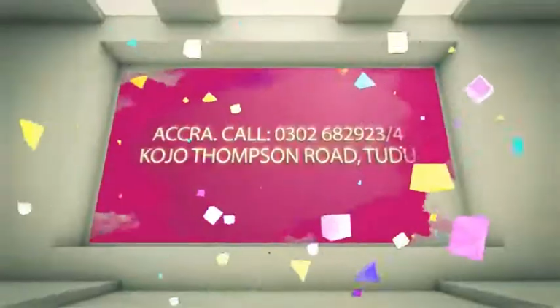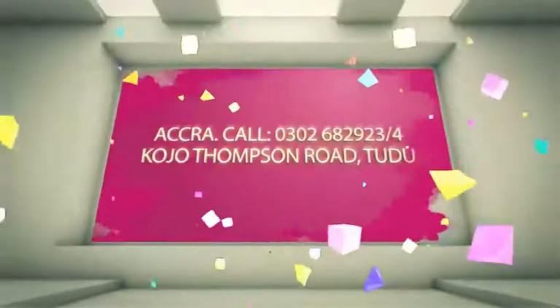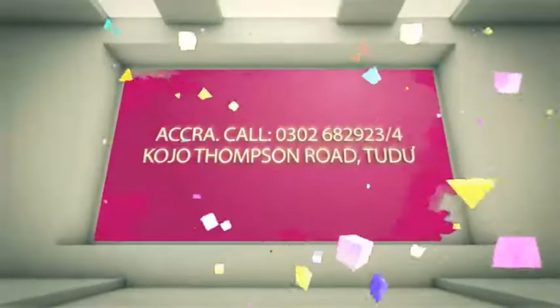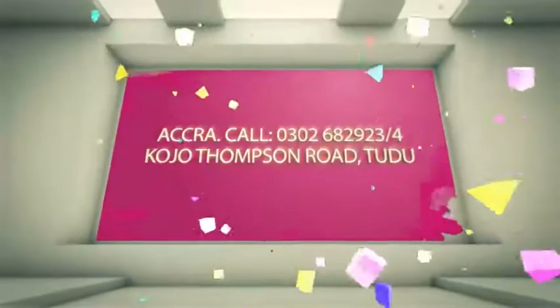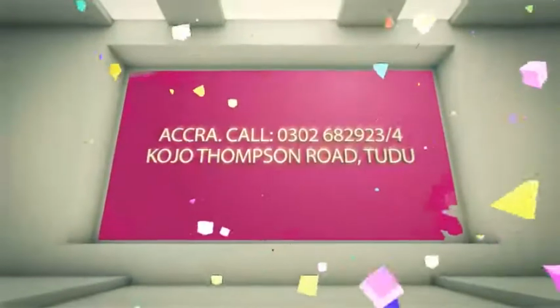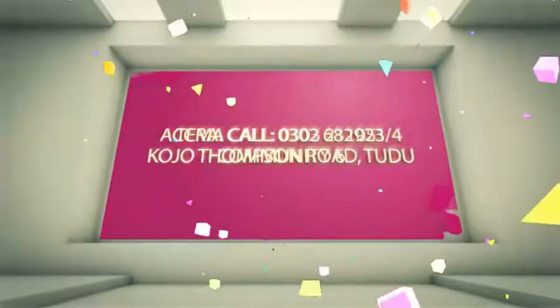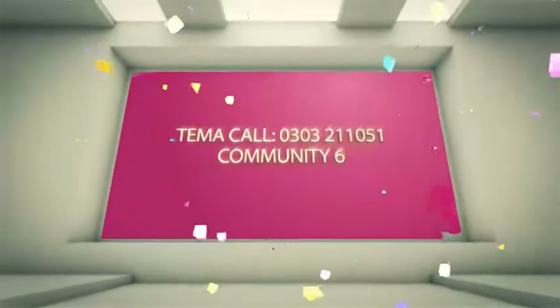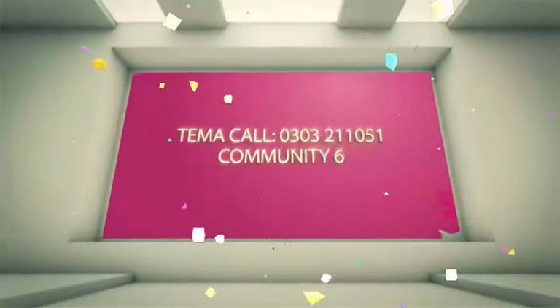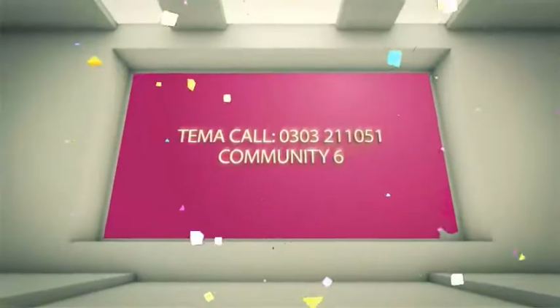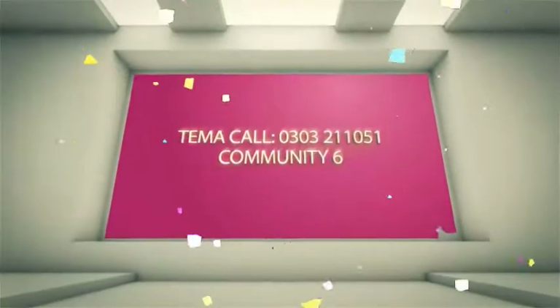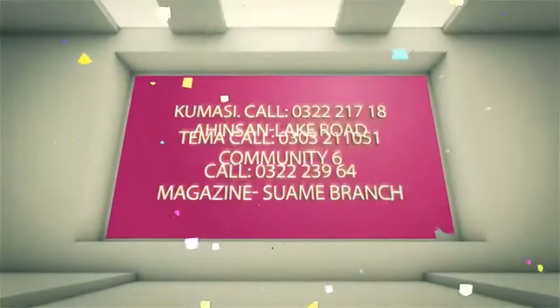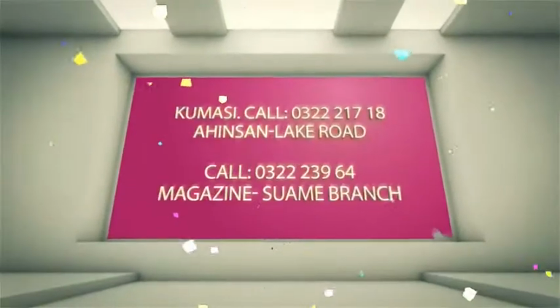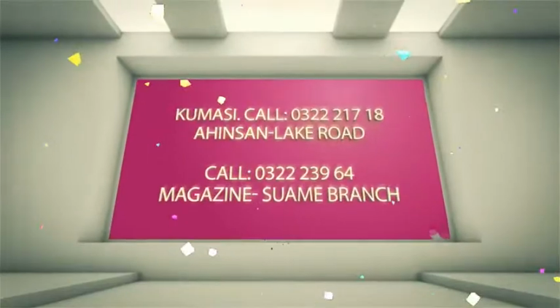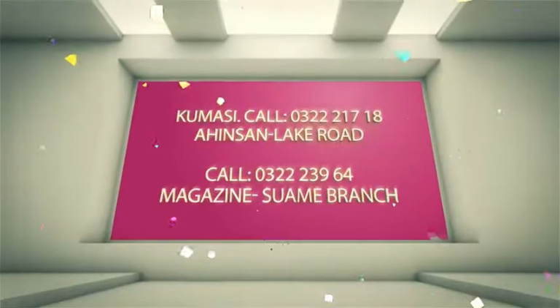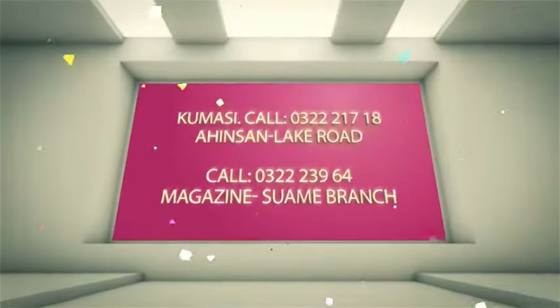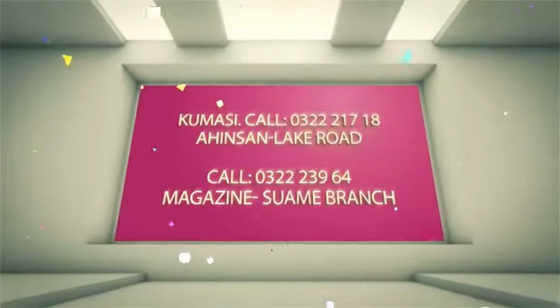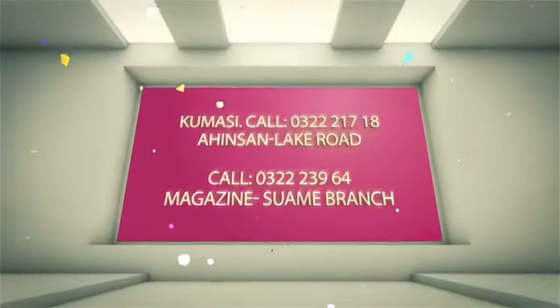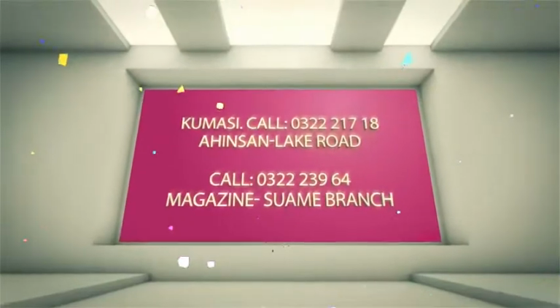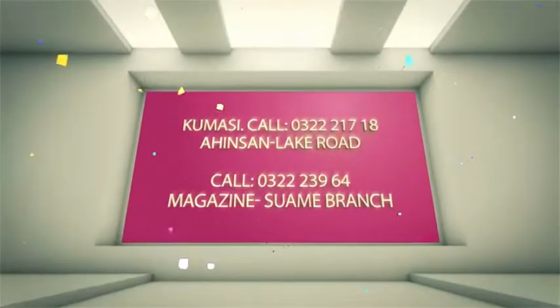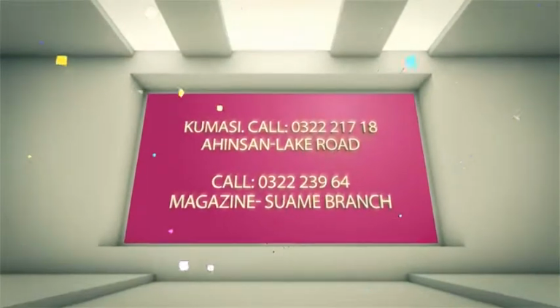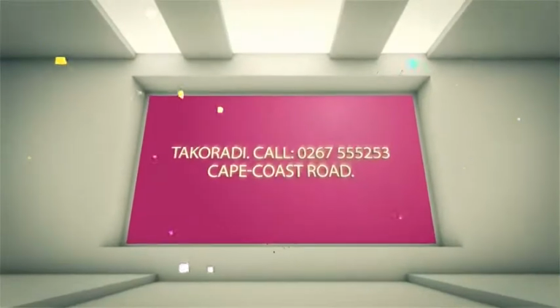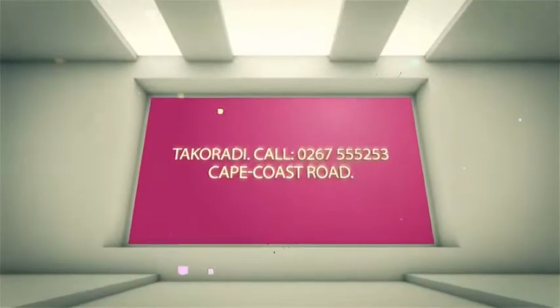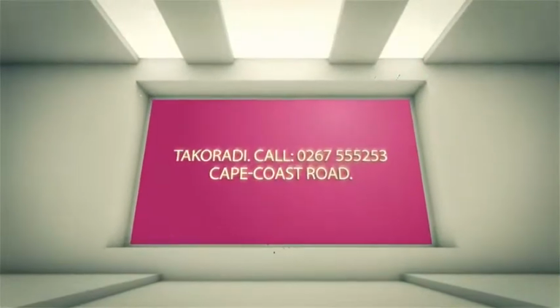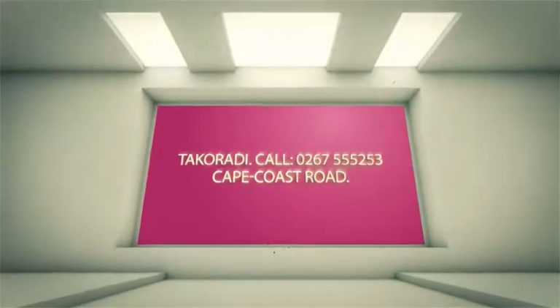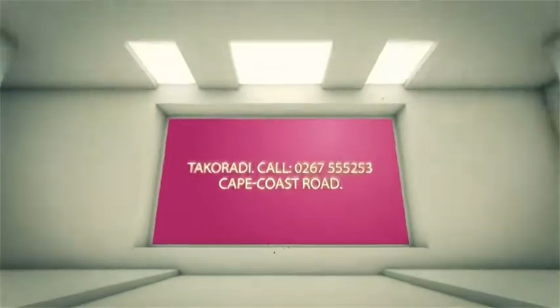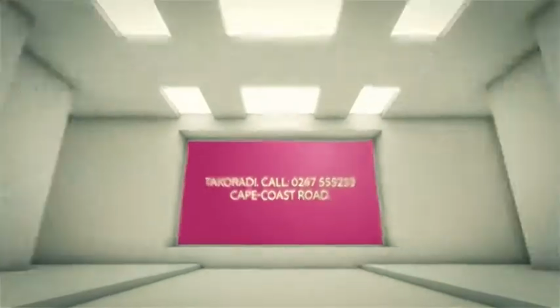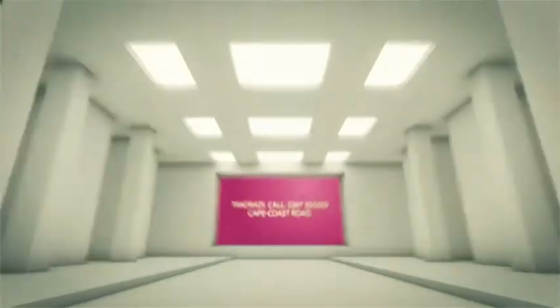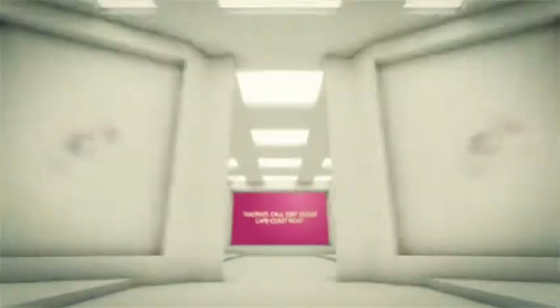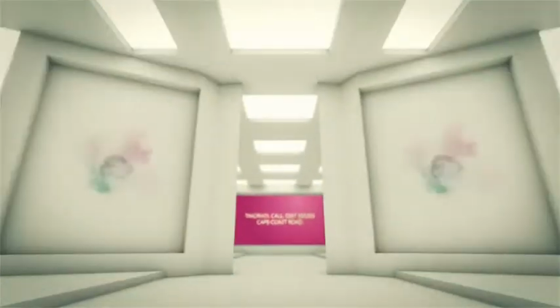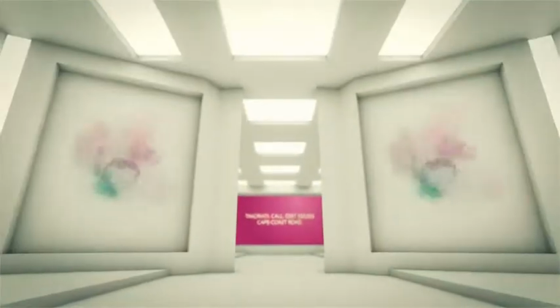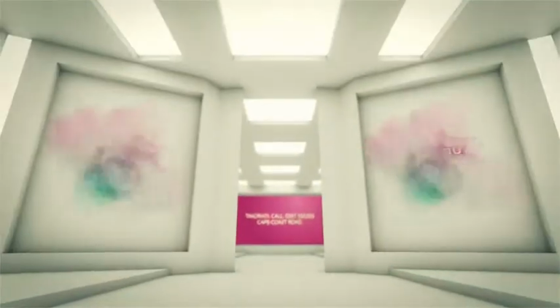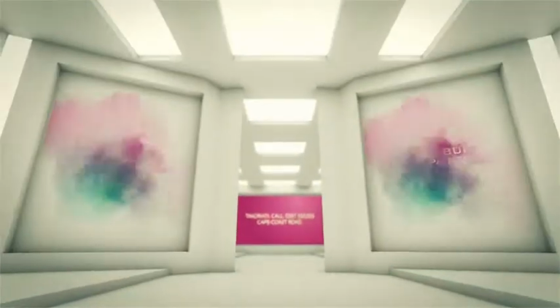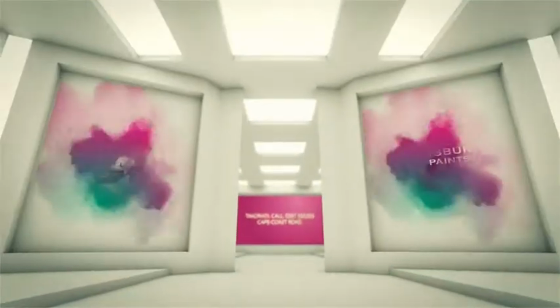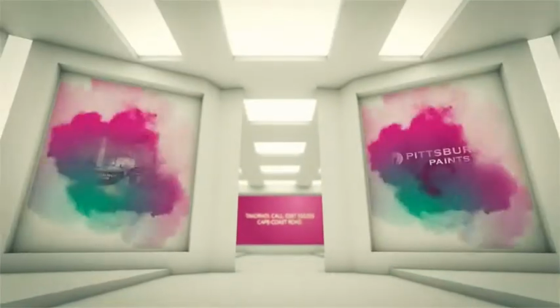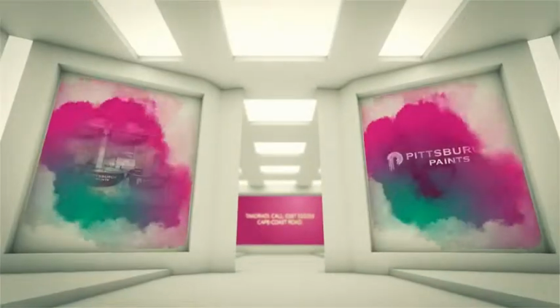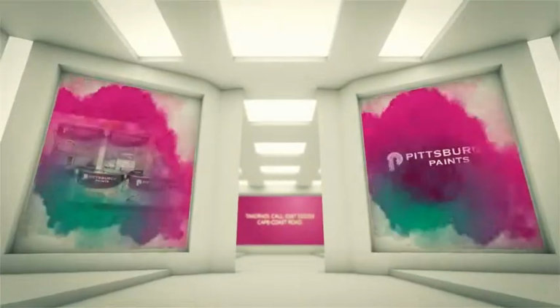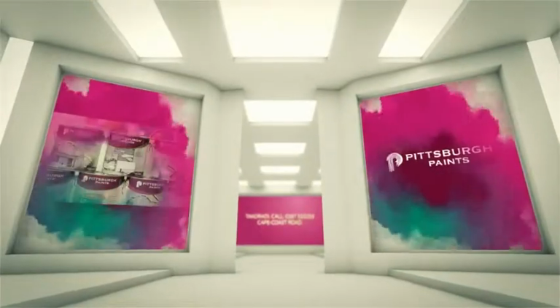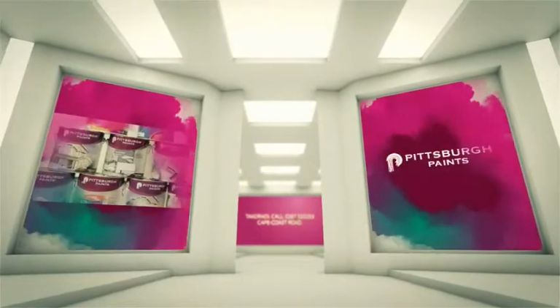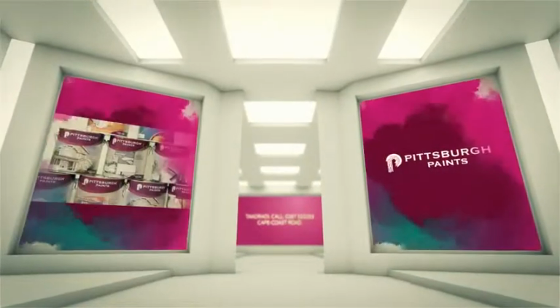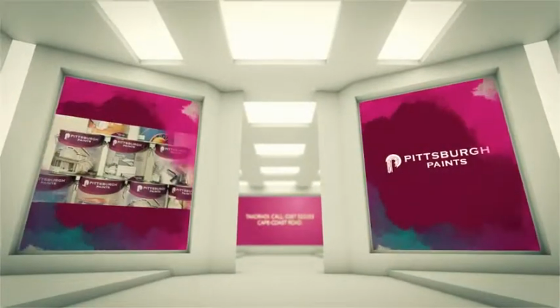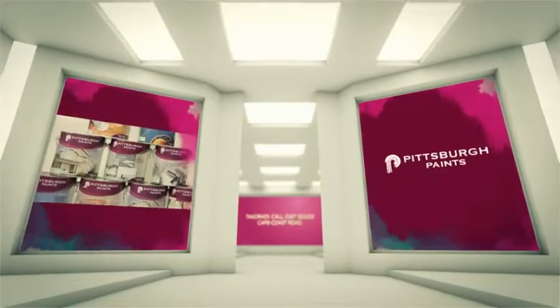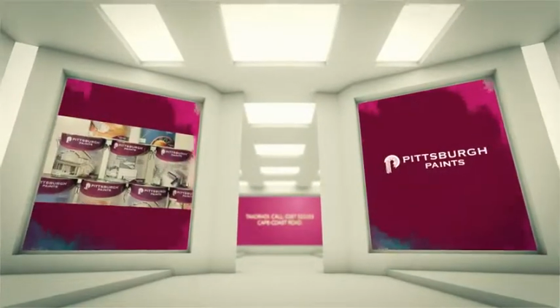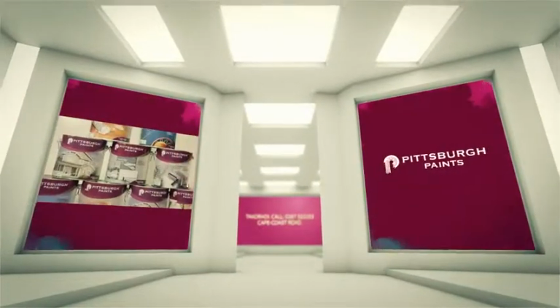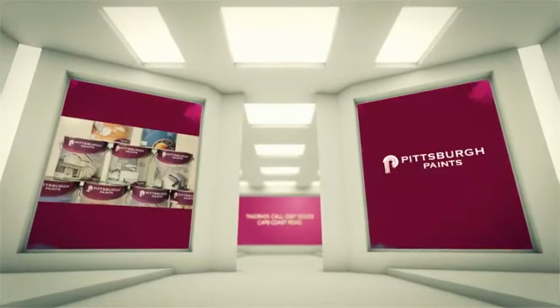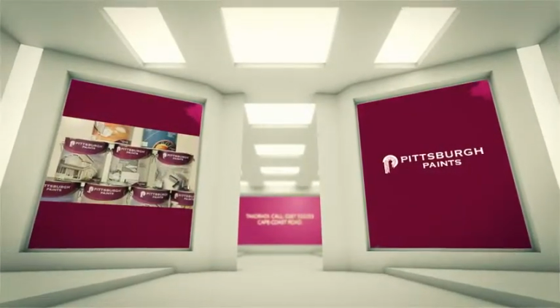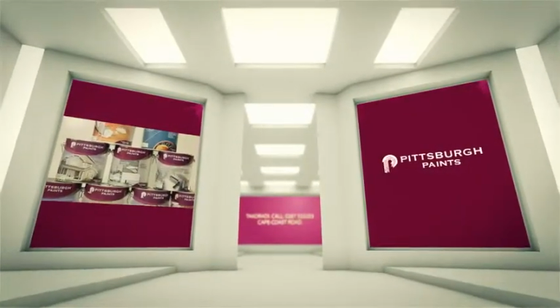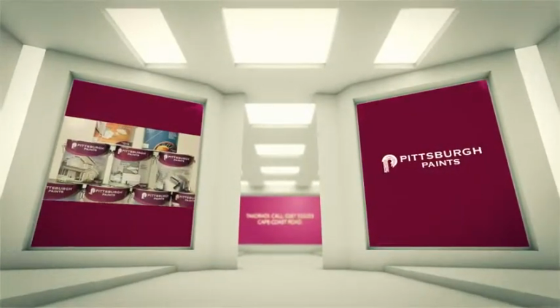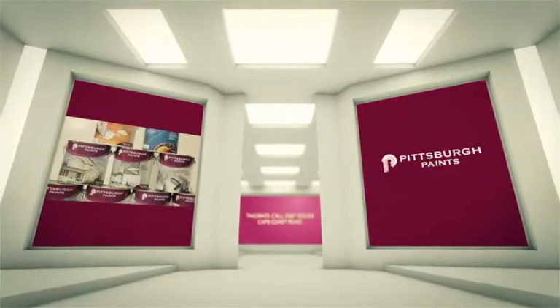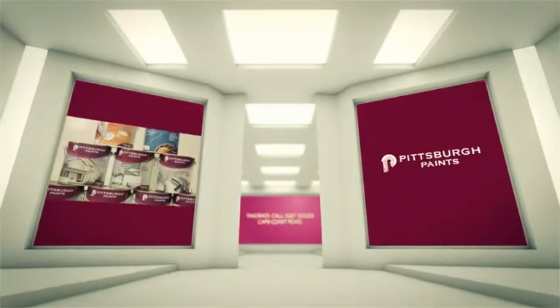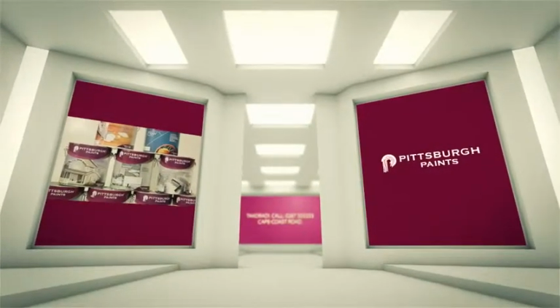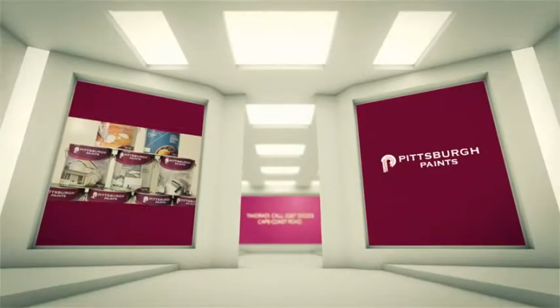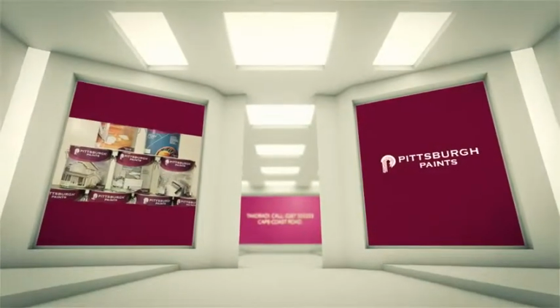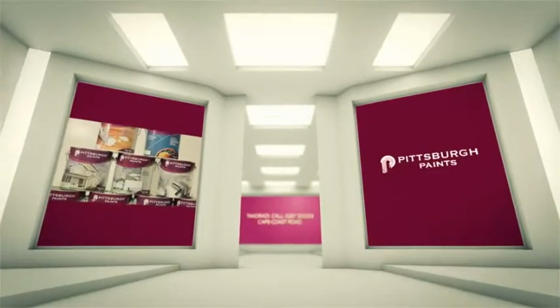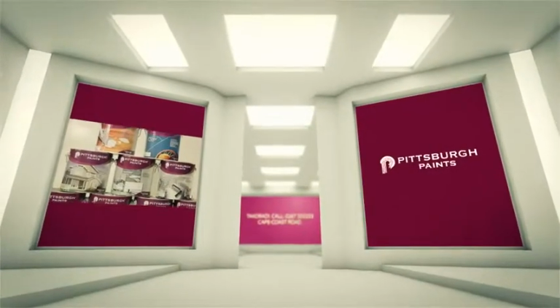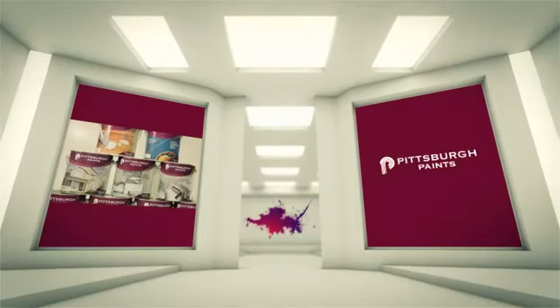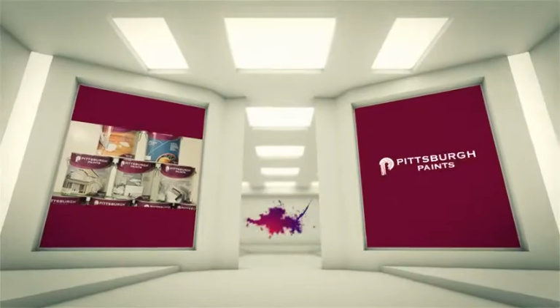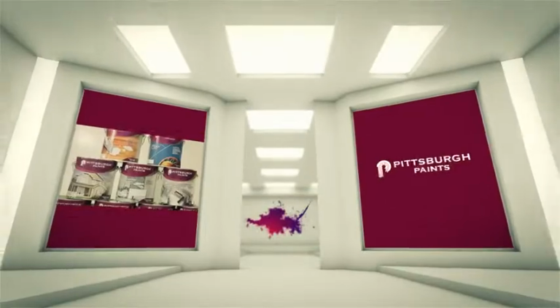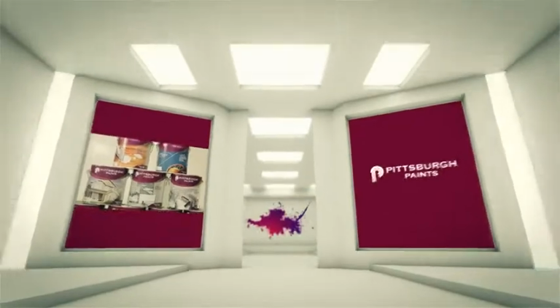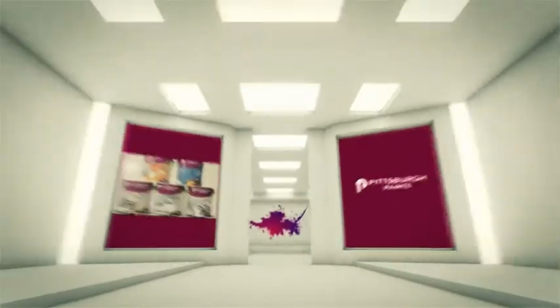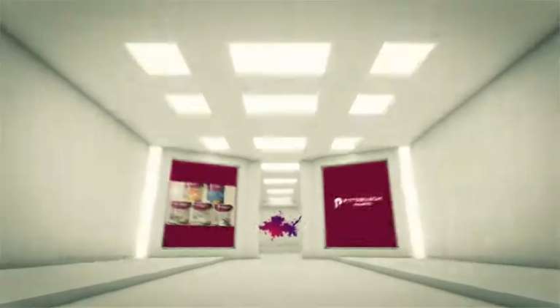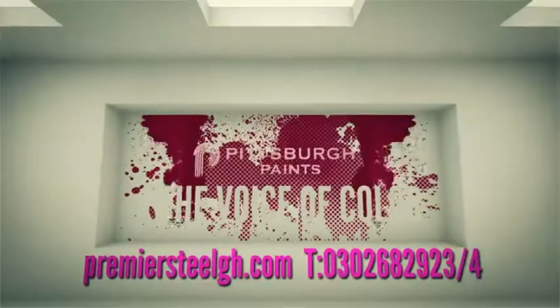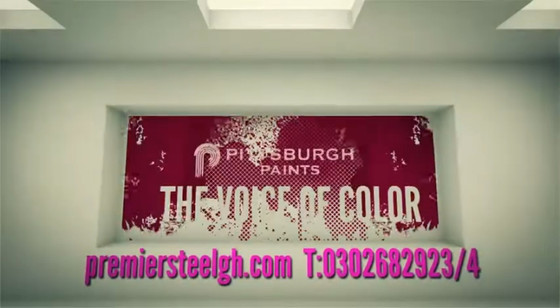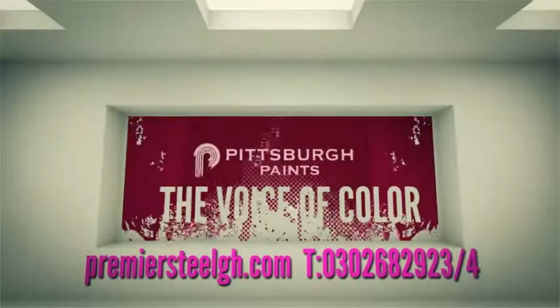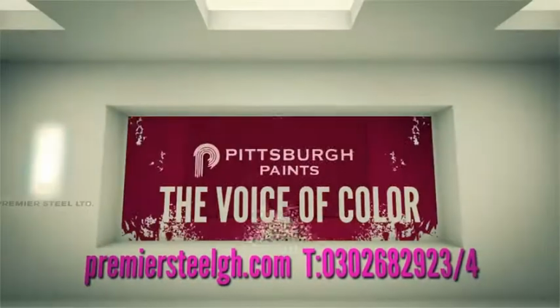Or just ask for Pittsburgh Paint at your neighbourhood paint shop. Pittsburgh Paint — the voice of colour.